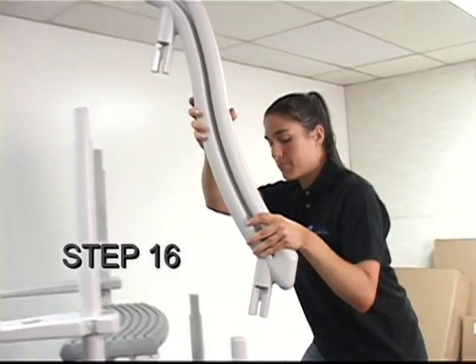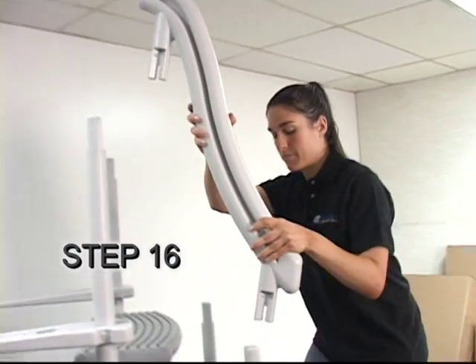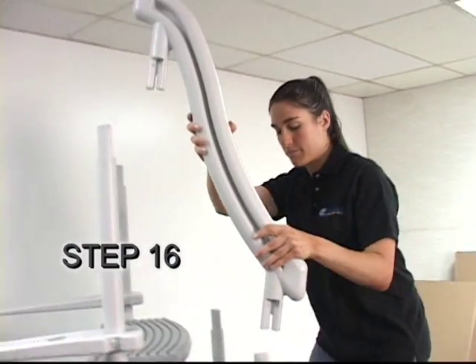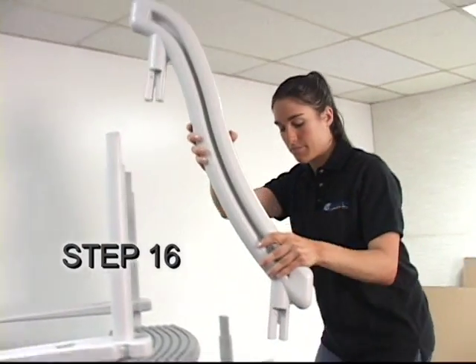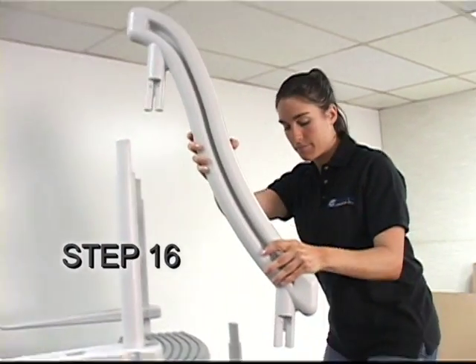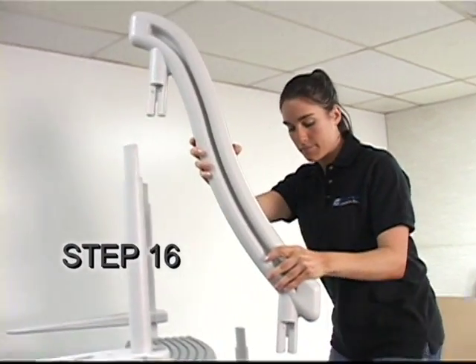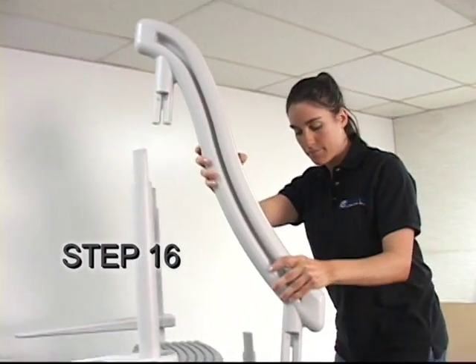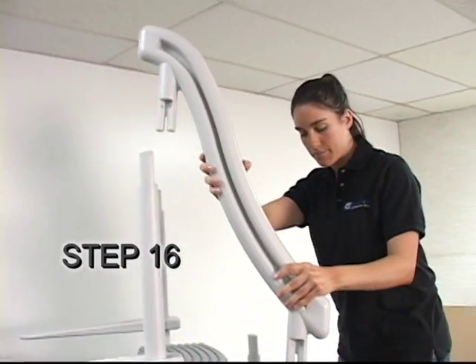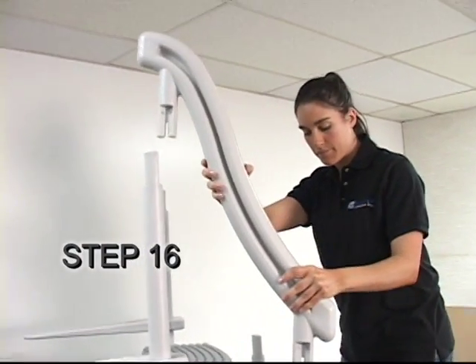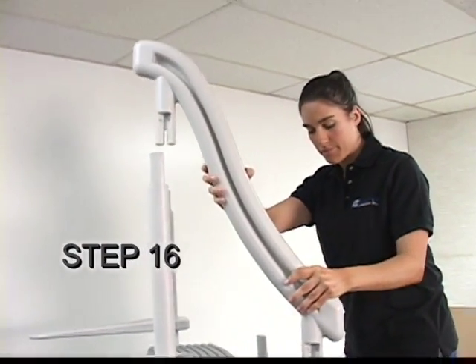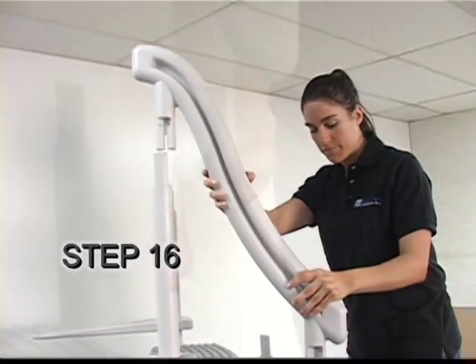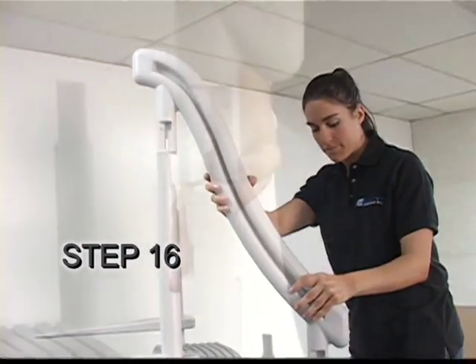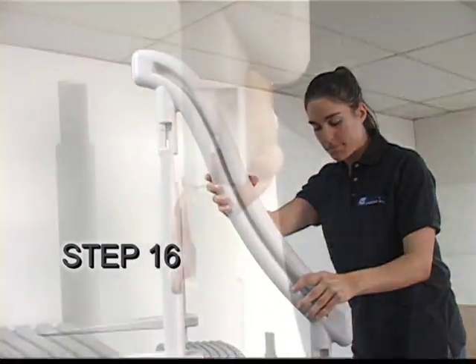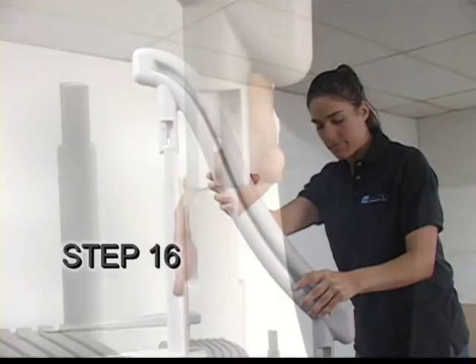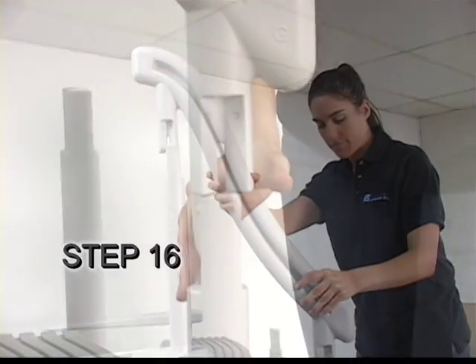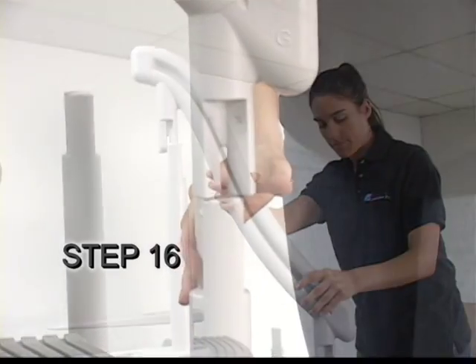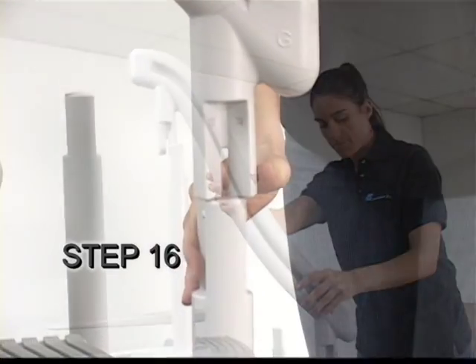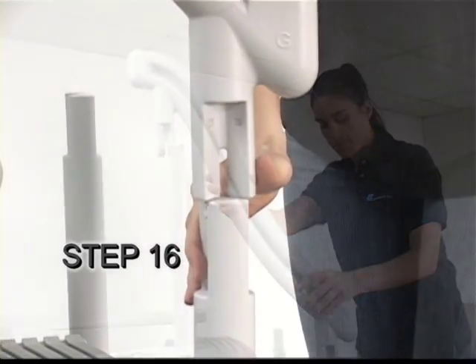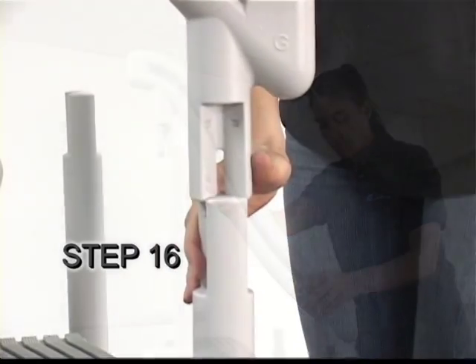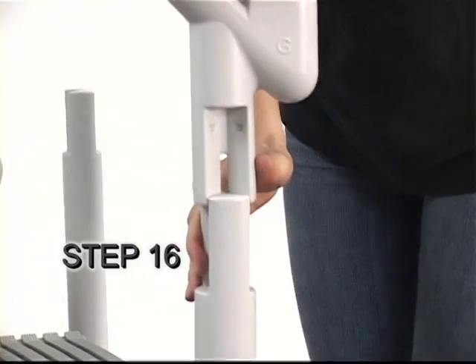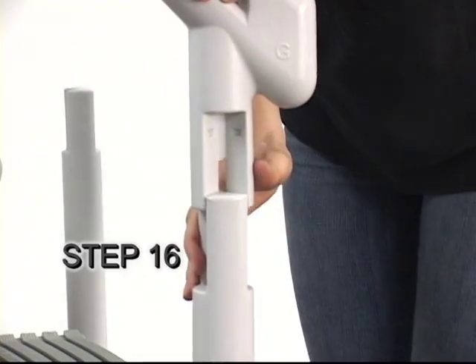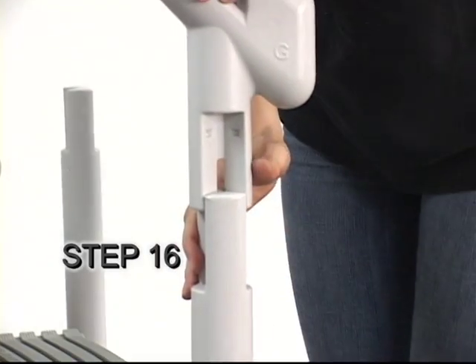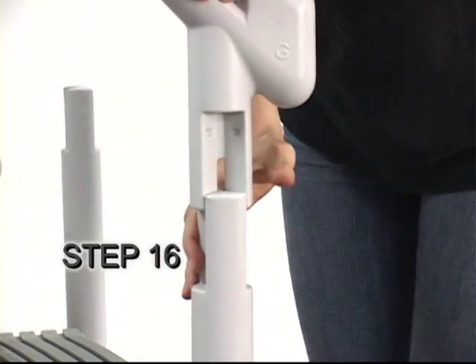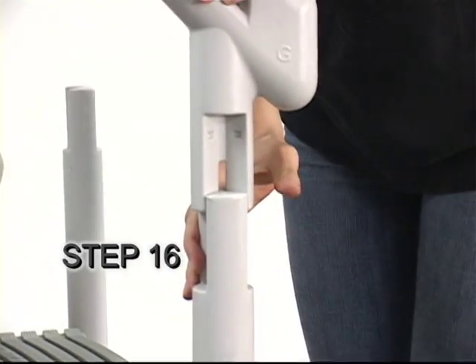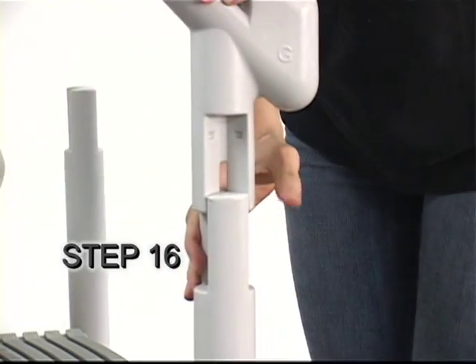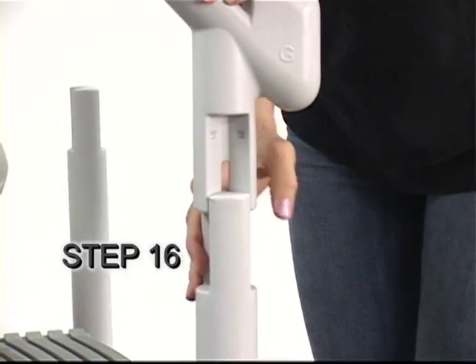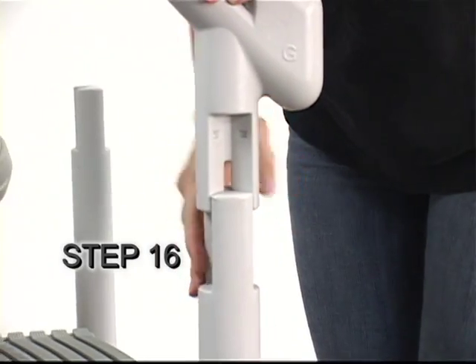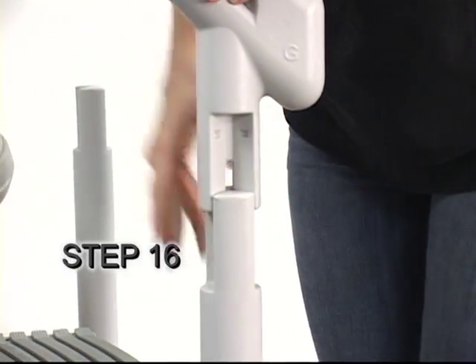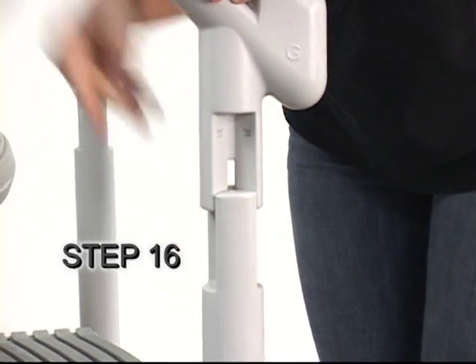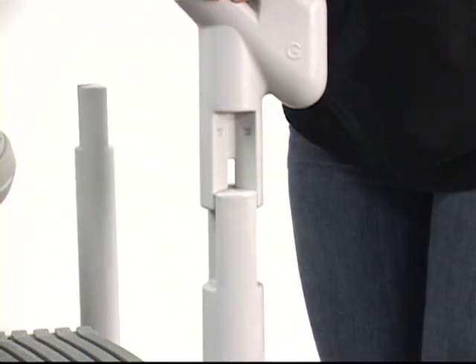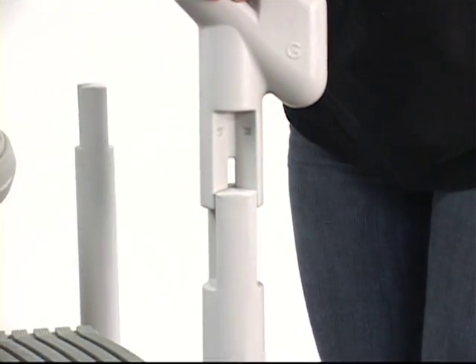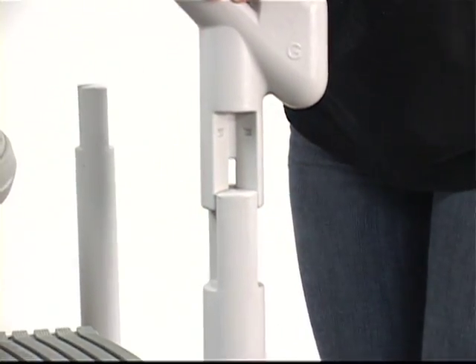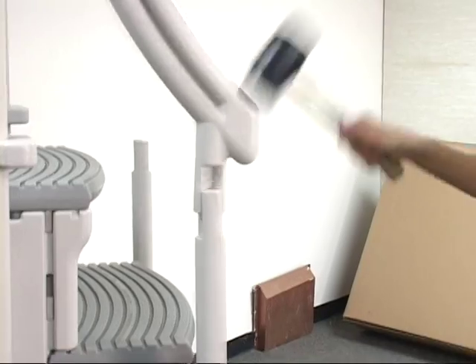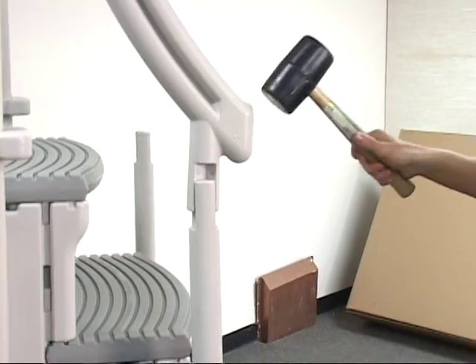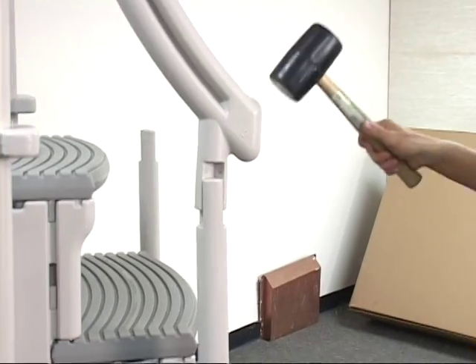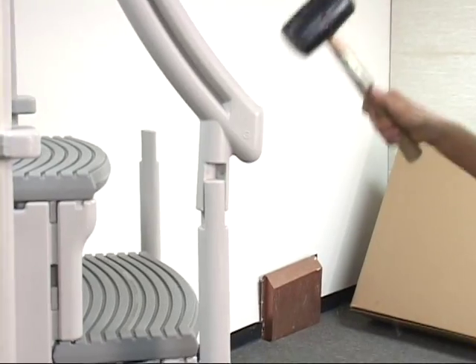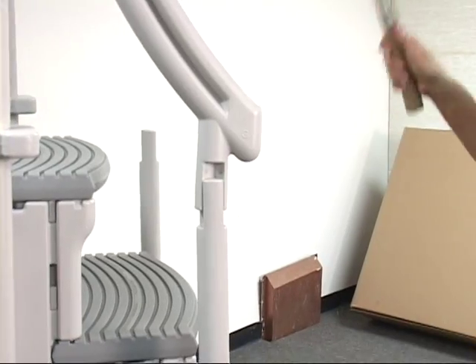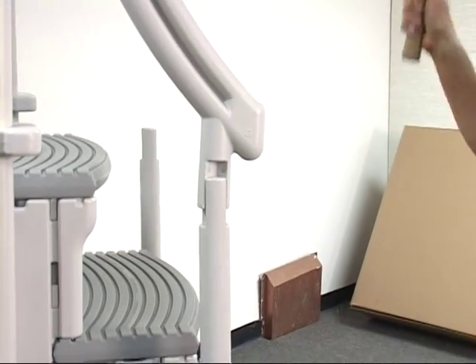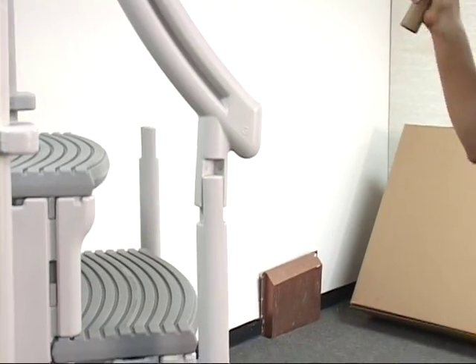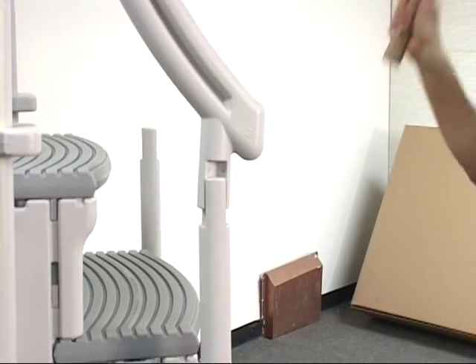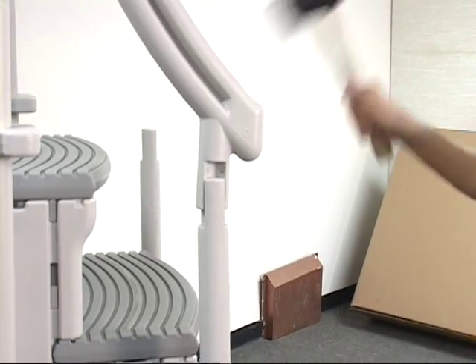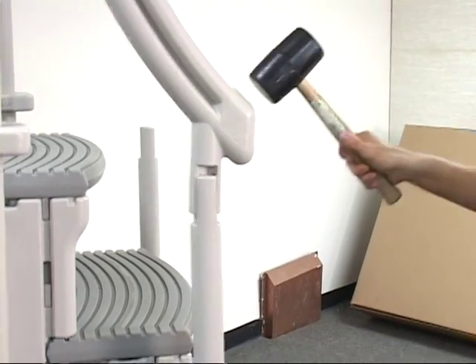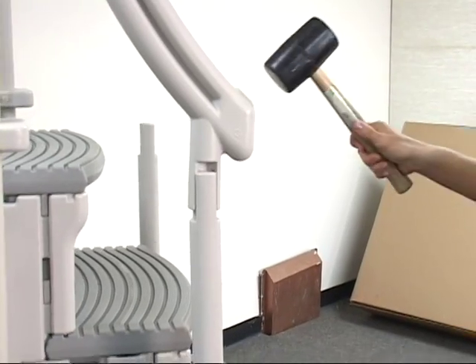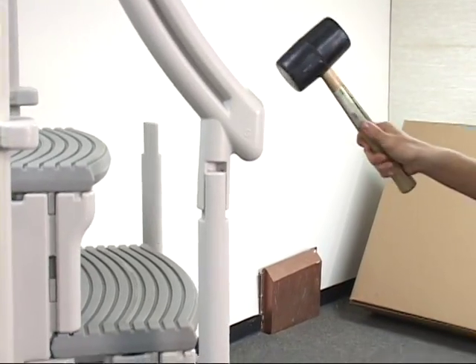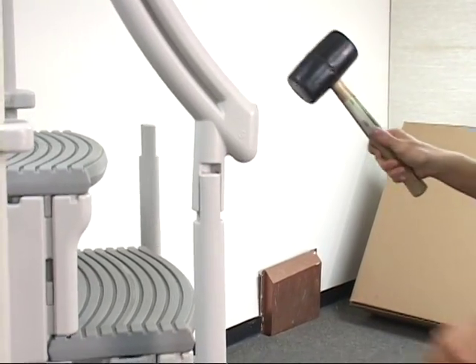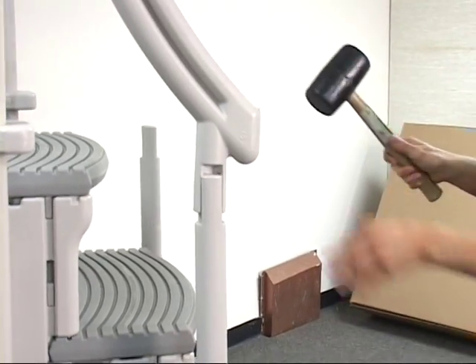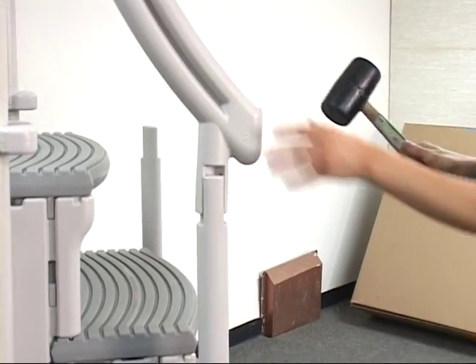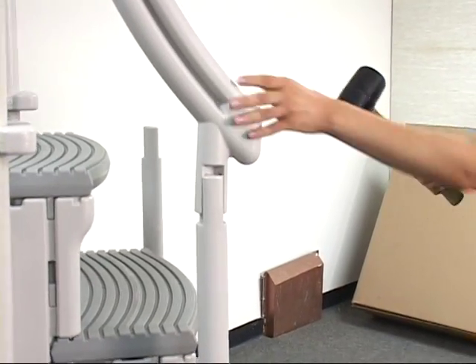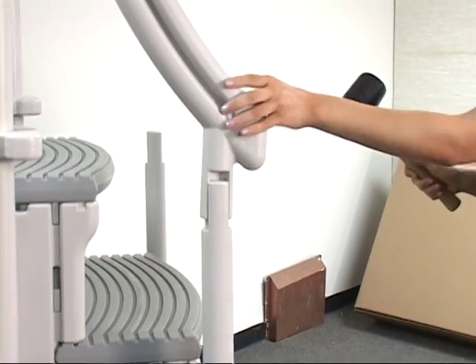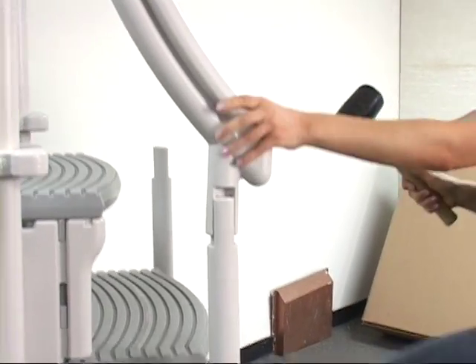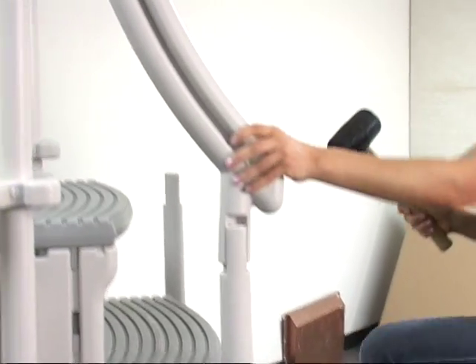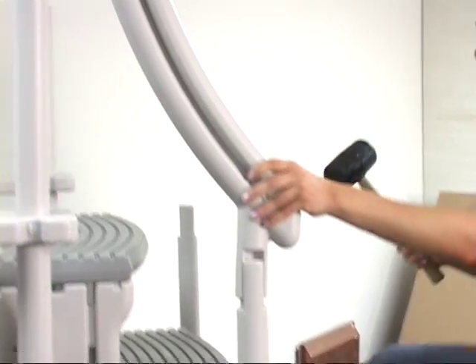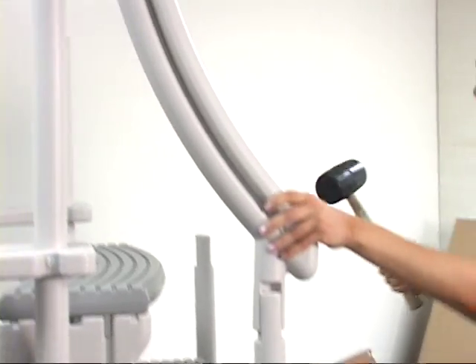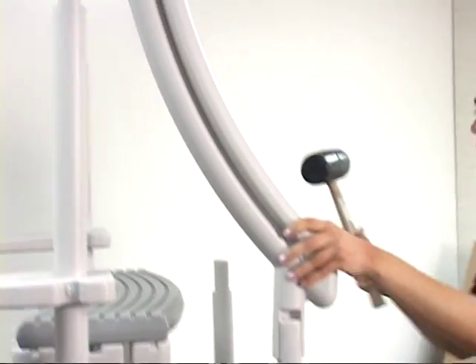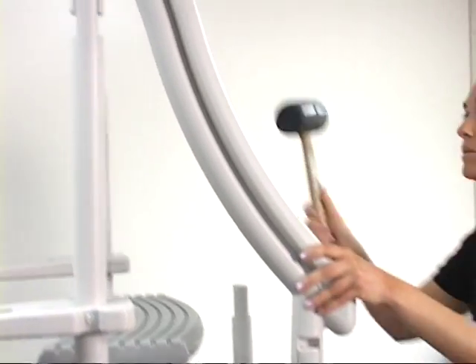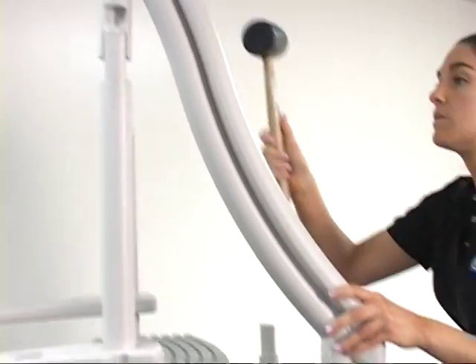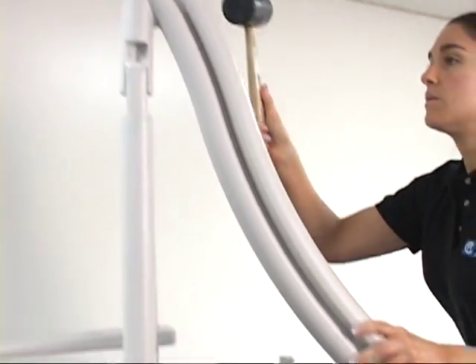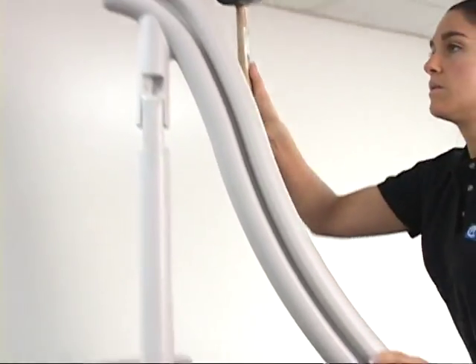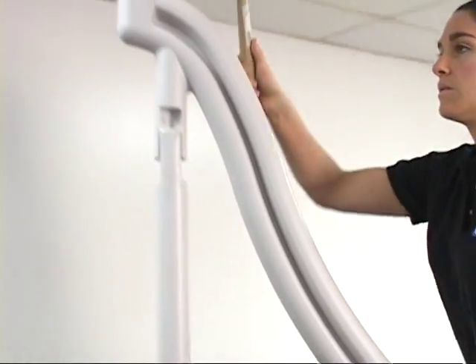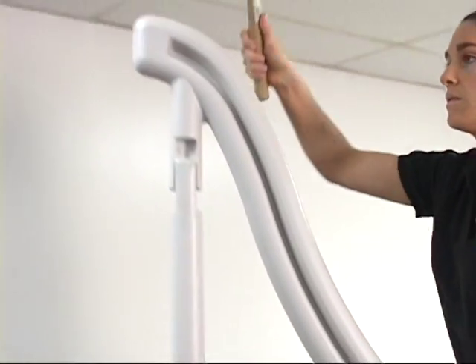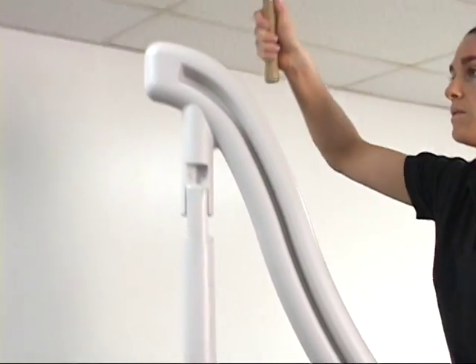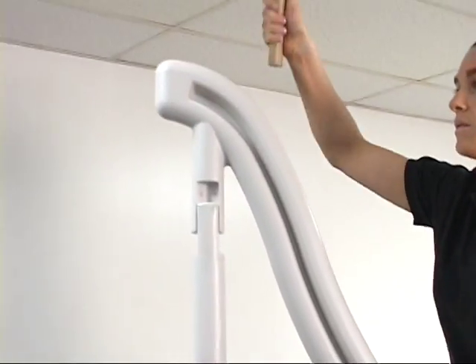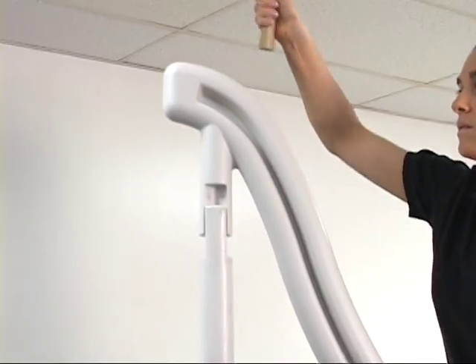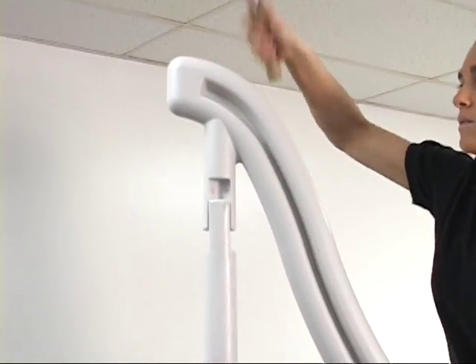Step 16. Place both handrails G over the handrail post, then tap down.